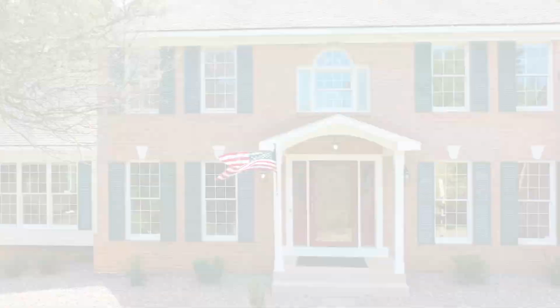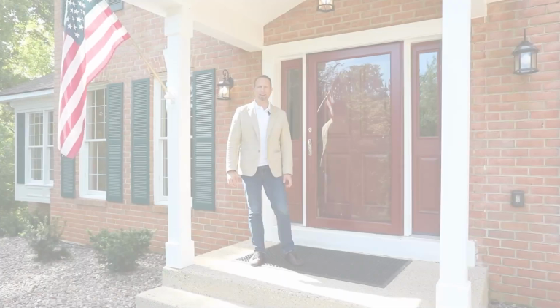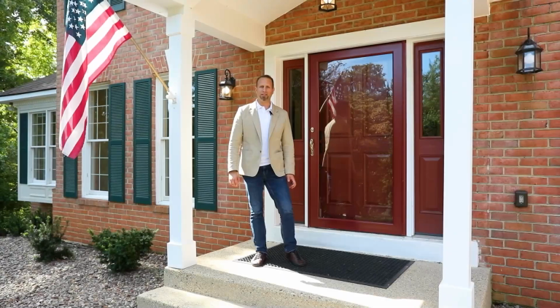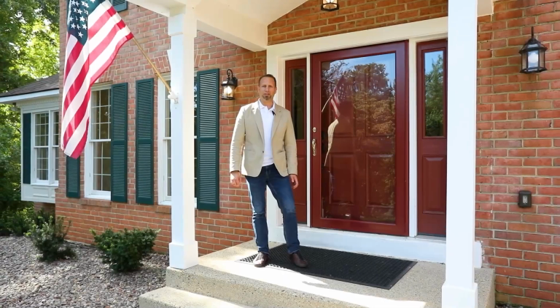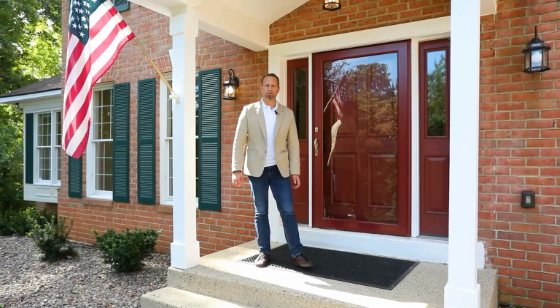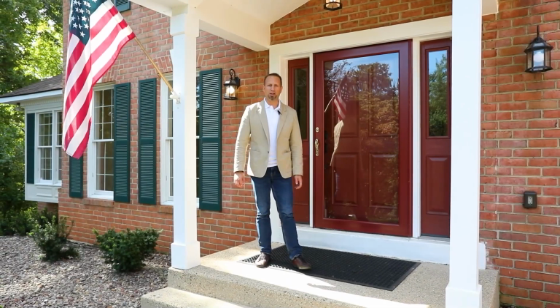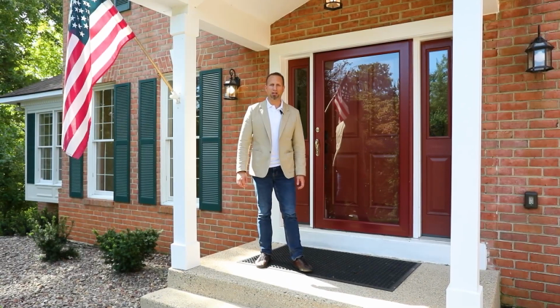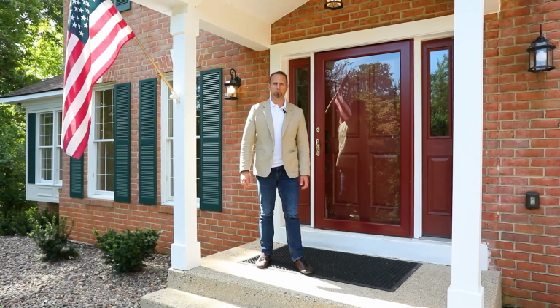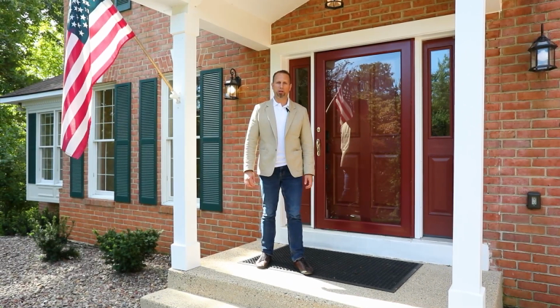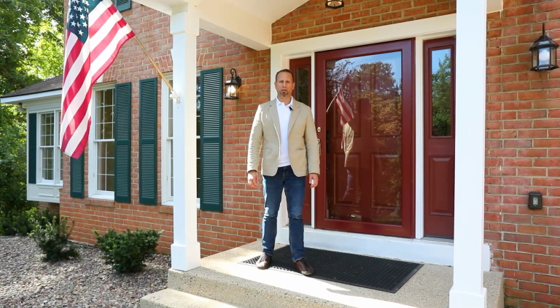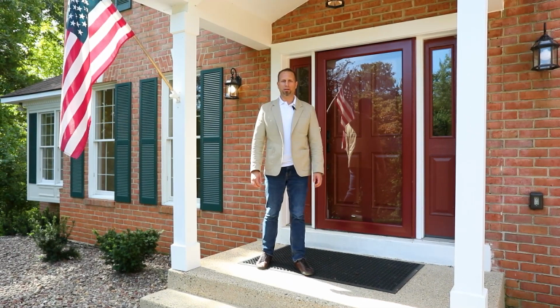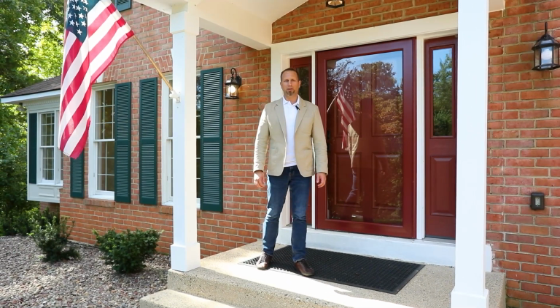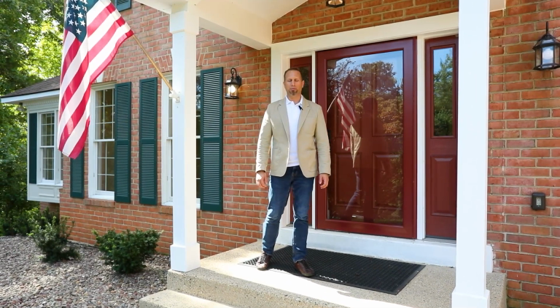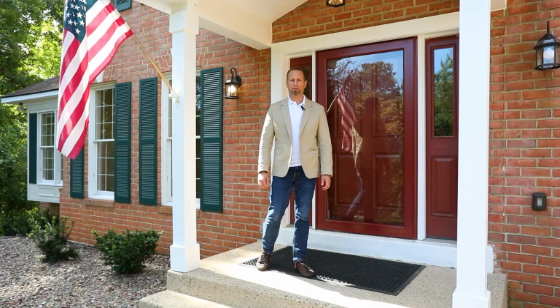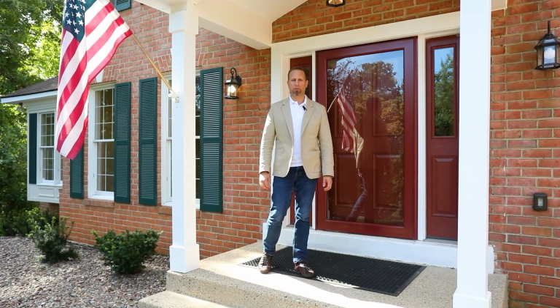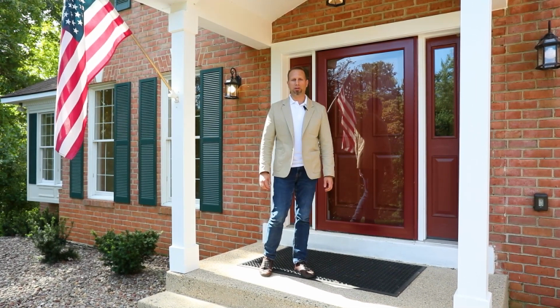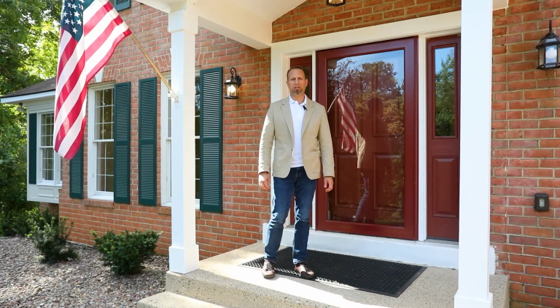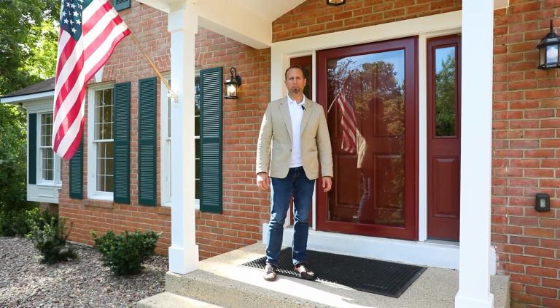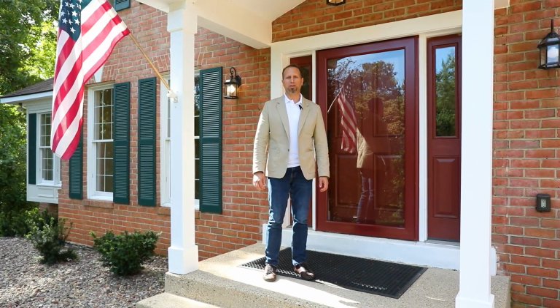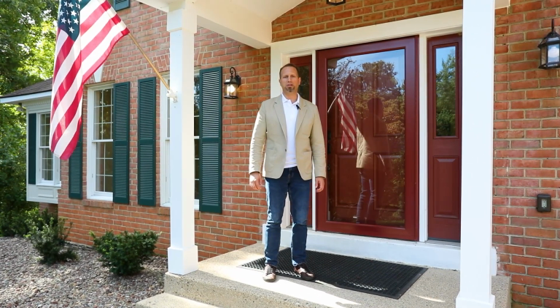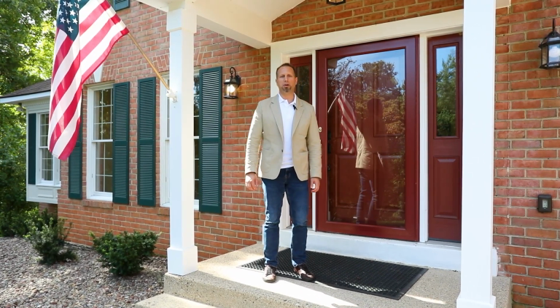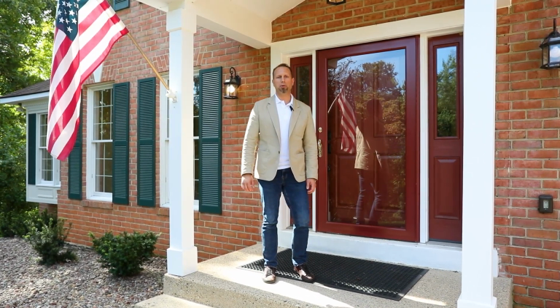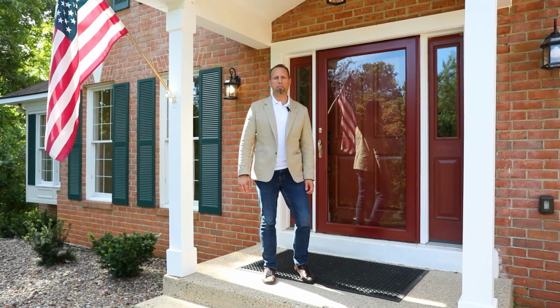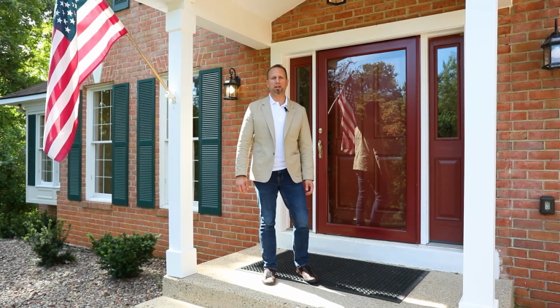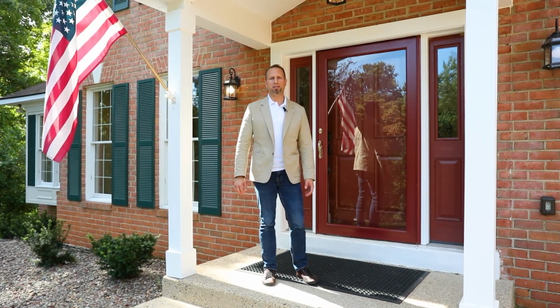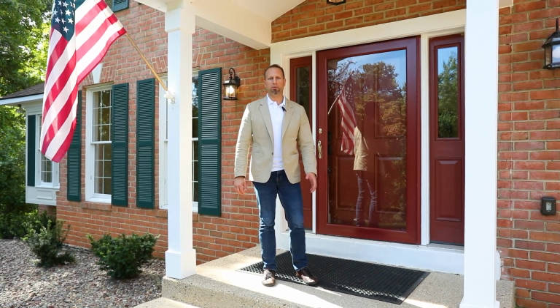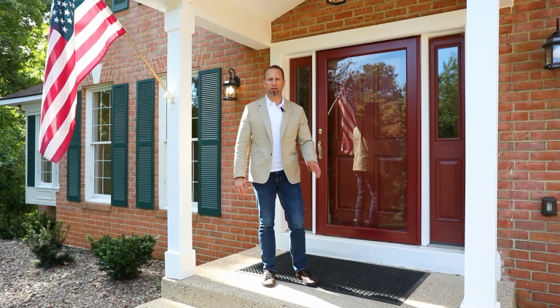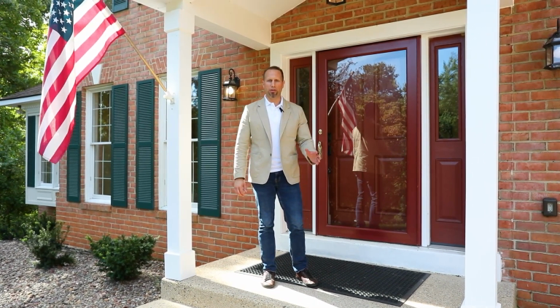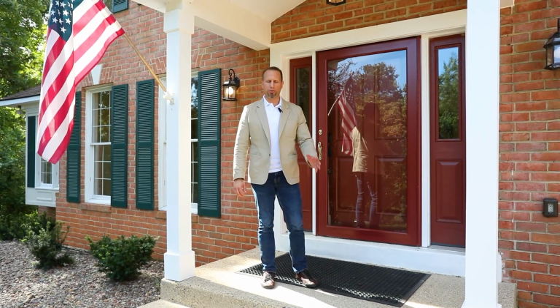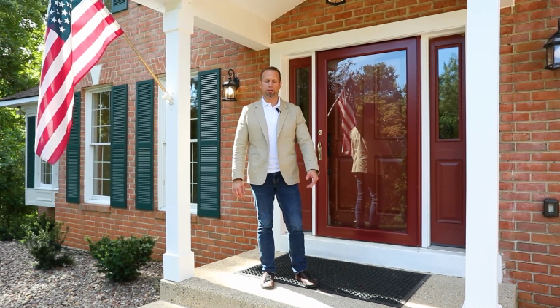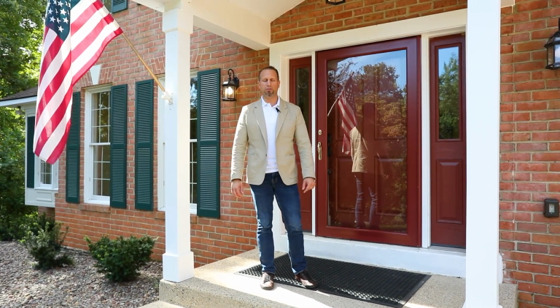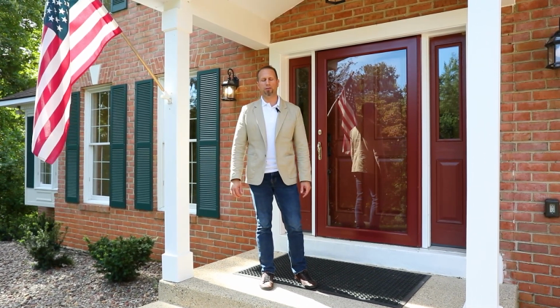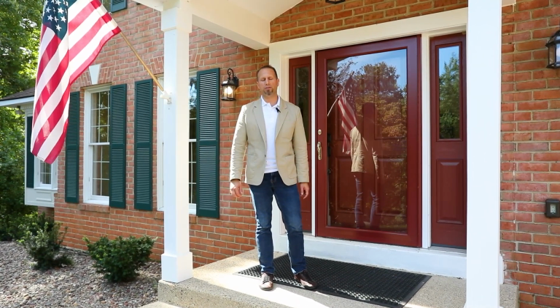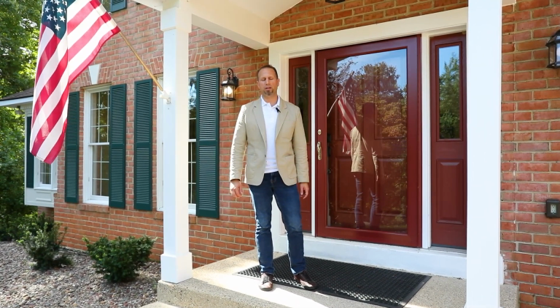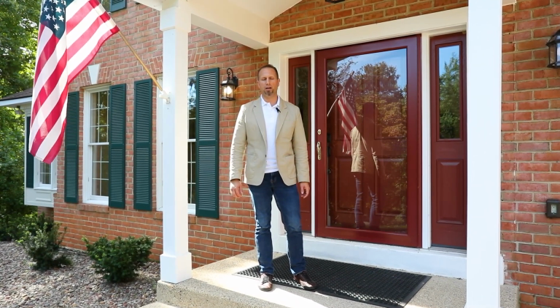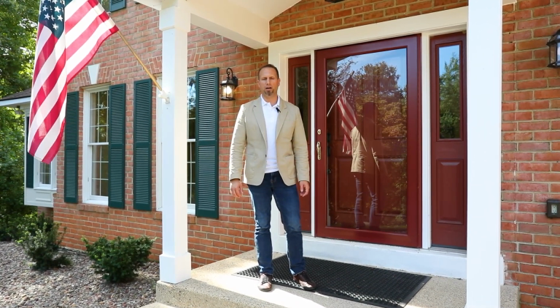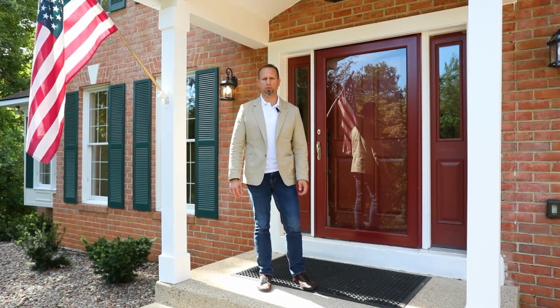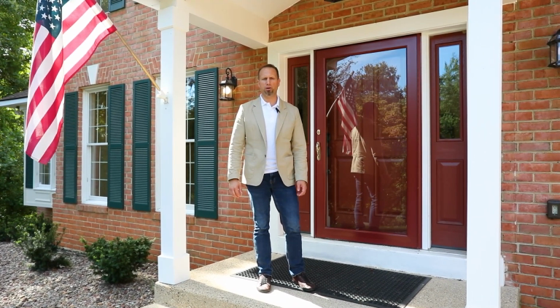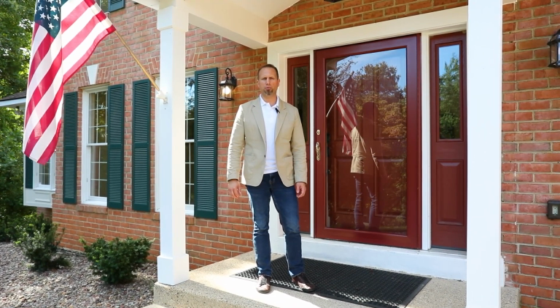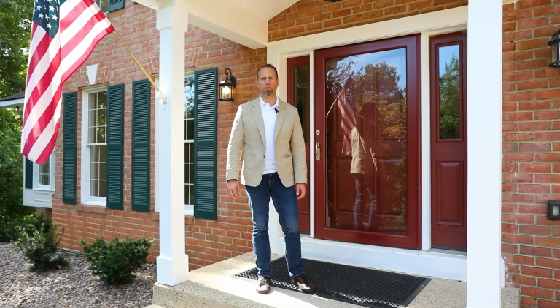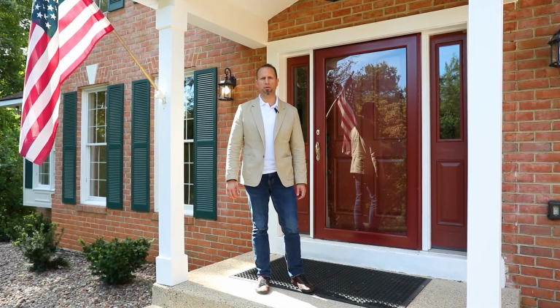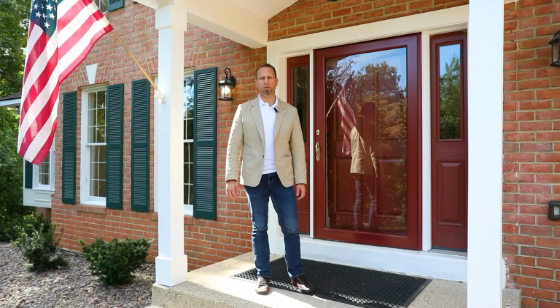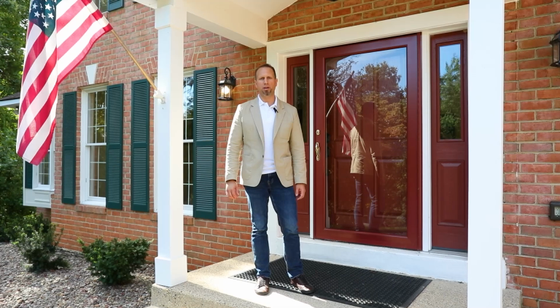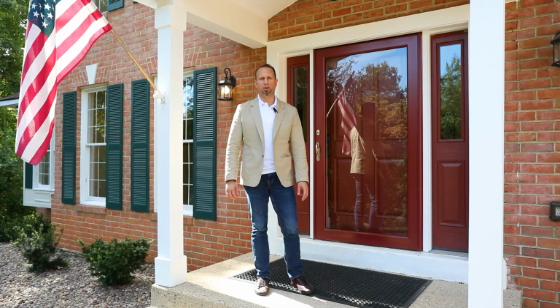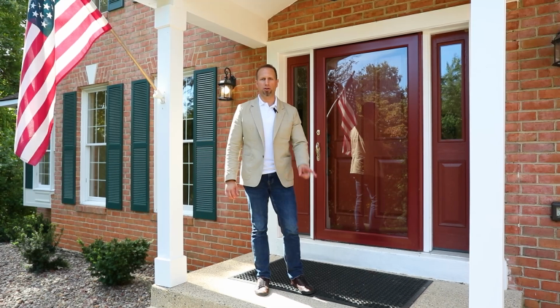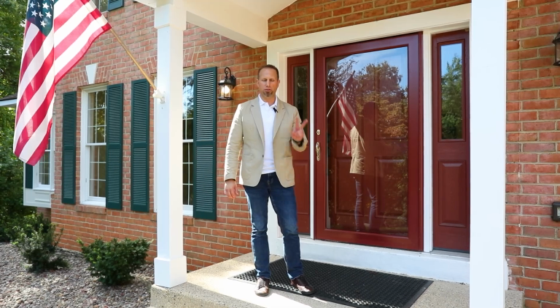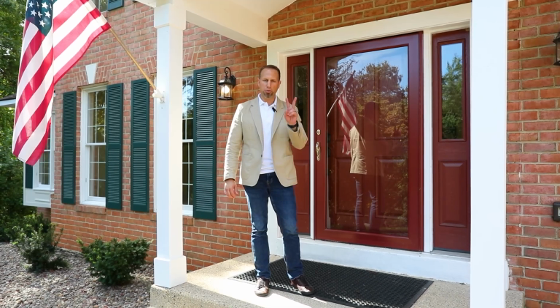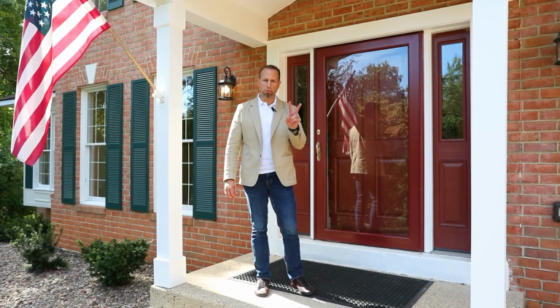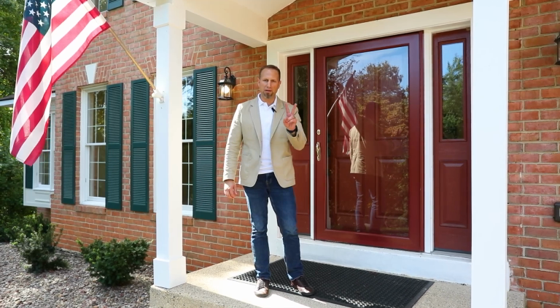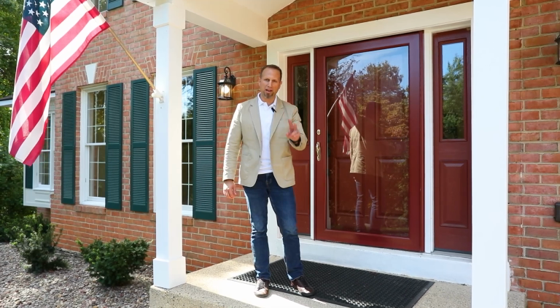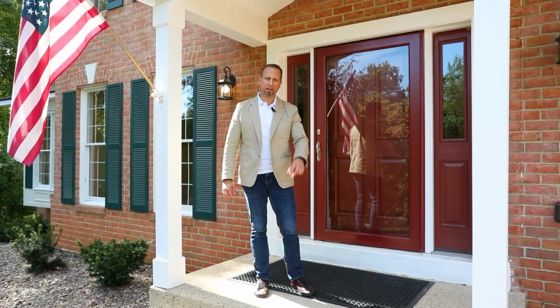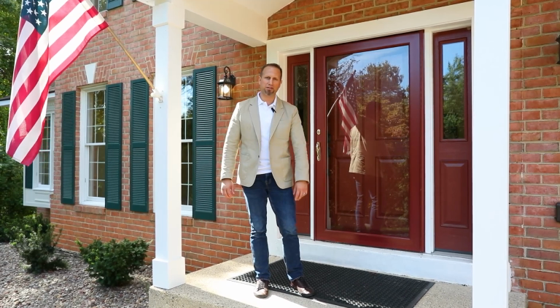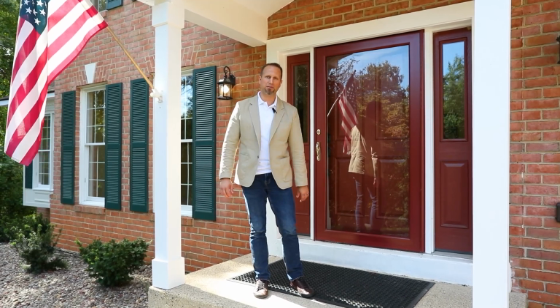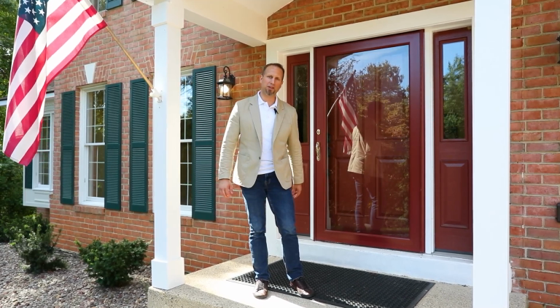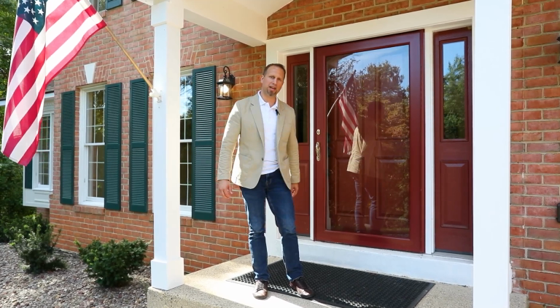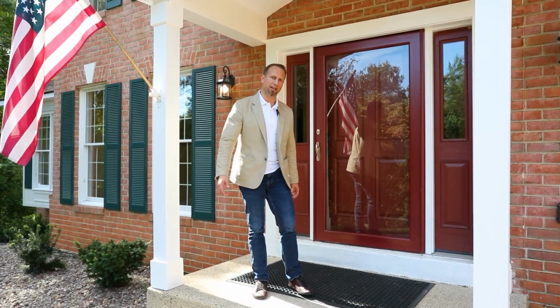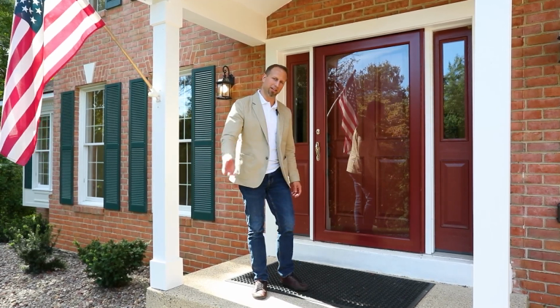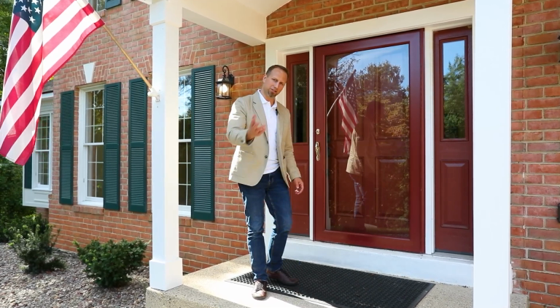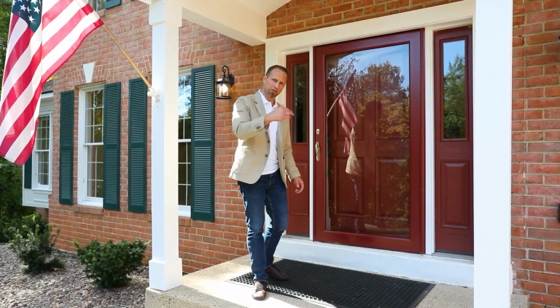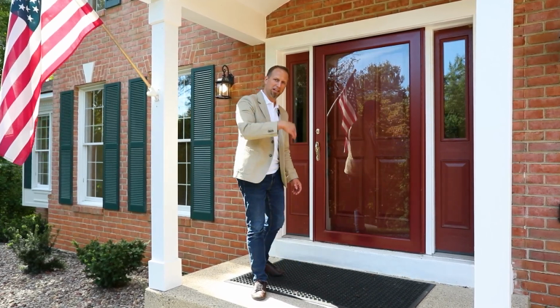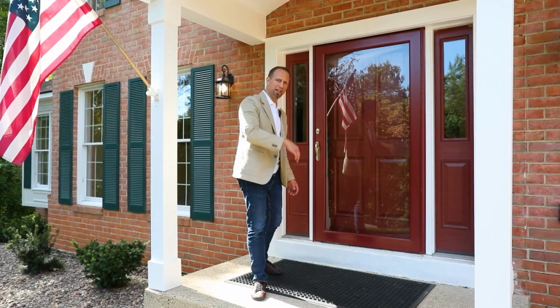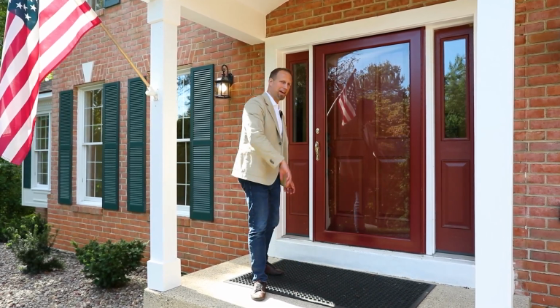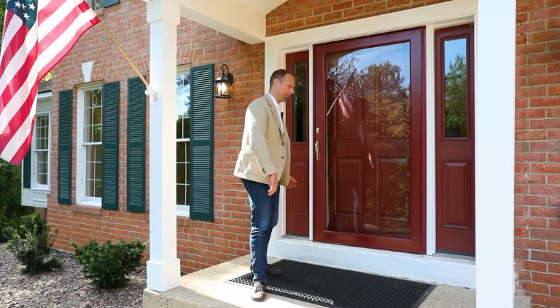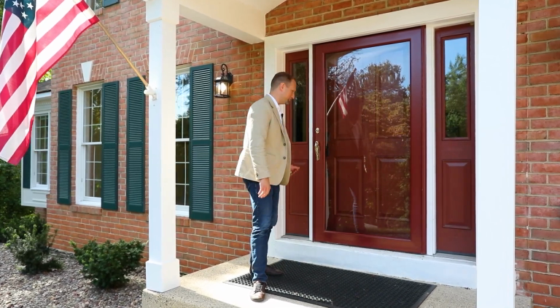Hey, this is Josh Beal with the Beal Team at Etoko Properties. I'm here at 1350 Hunter Mill Road on two private acres in Vienna. Let's go check it out.